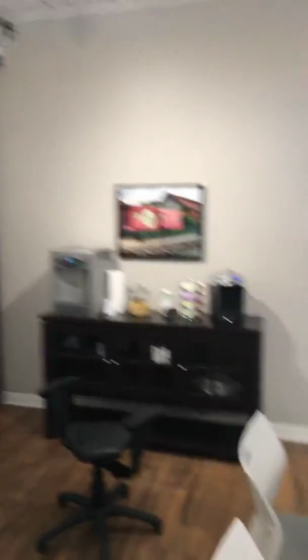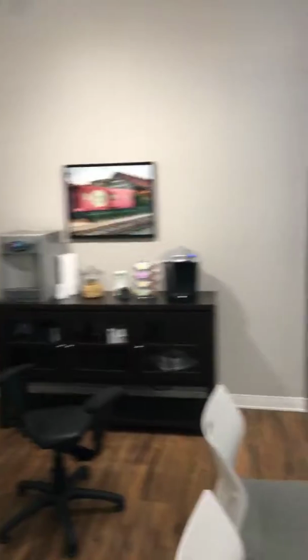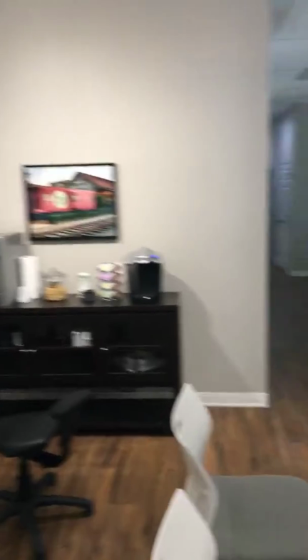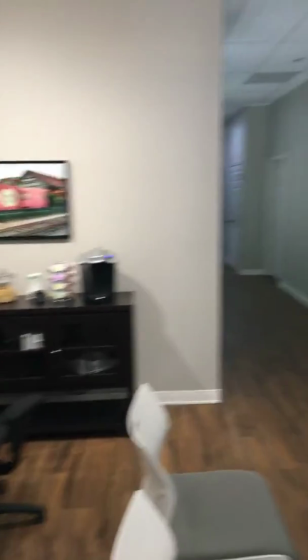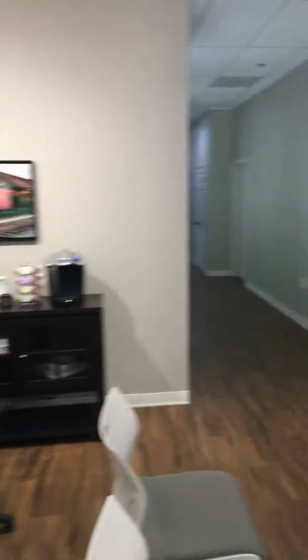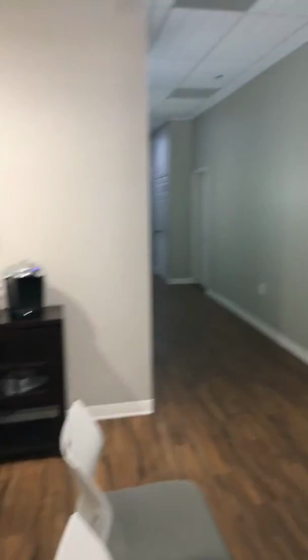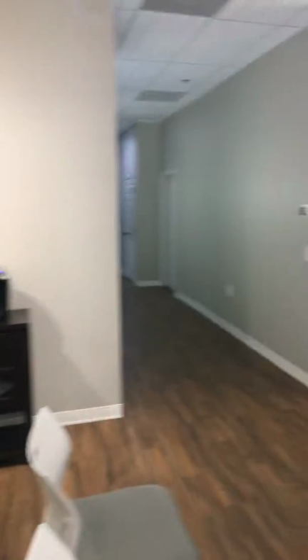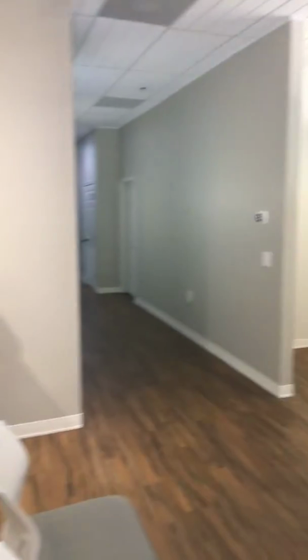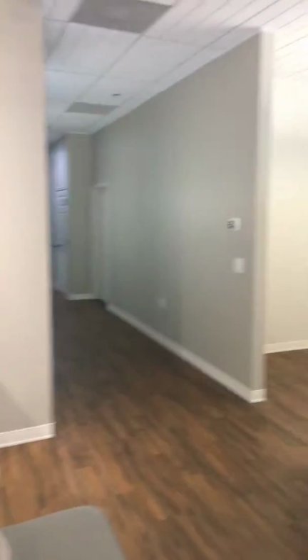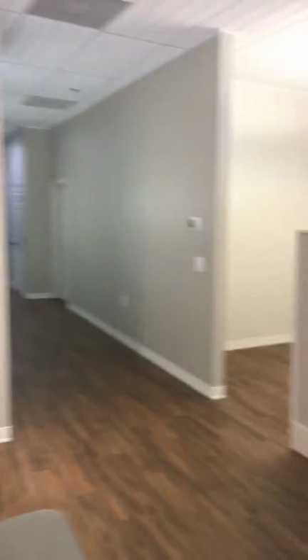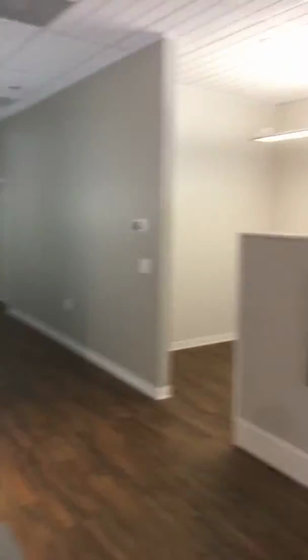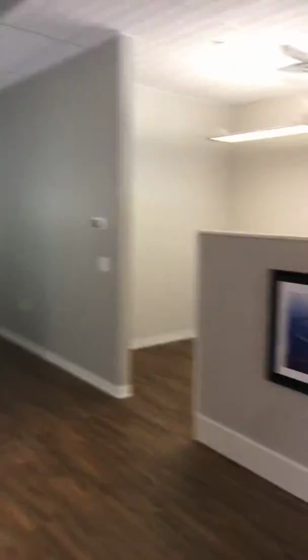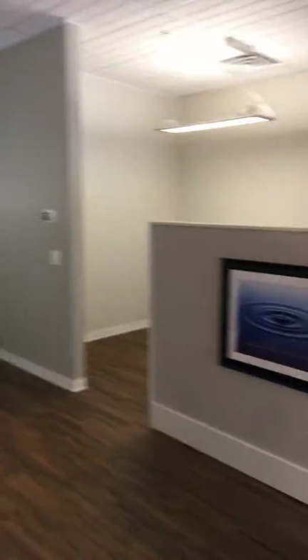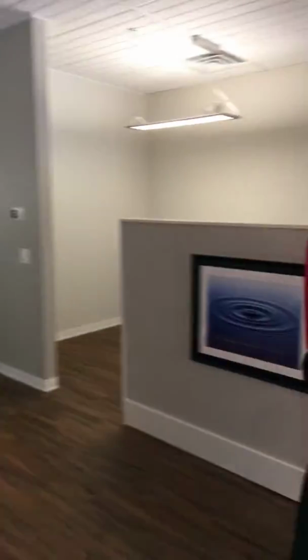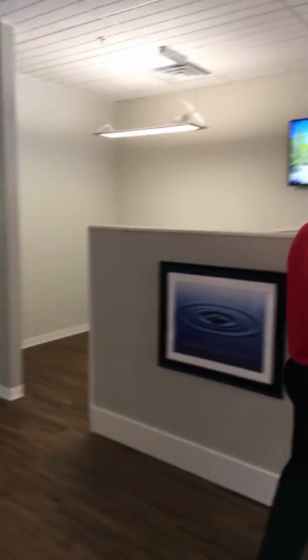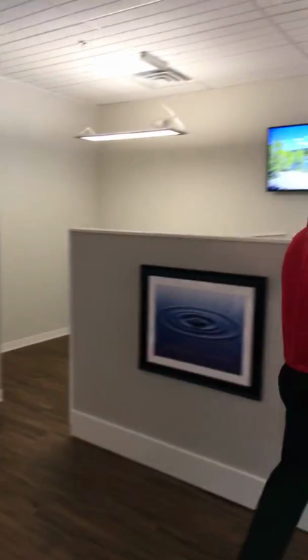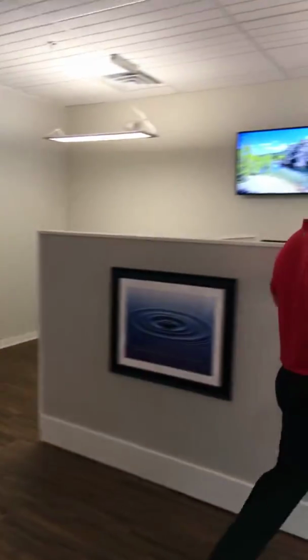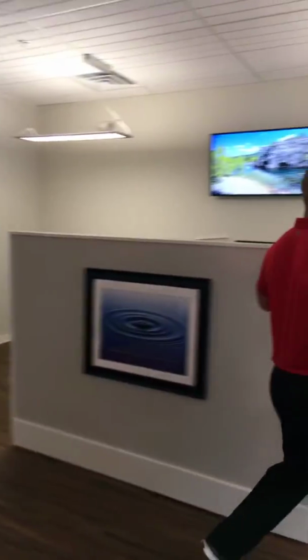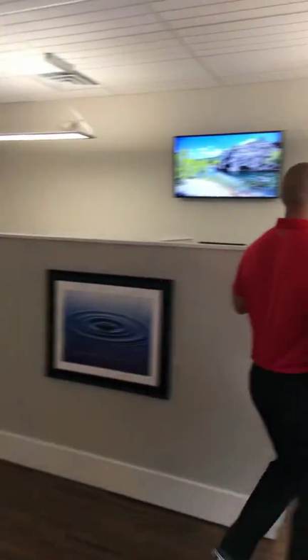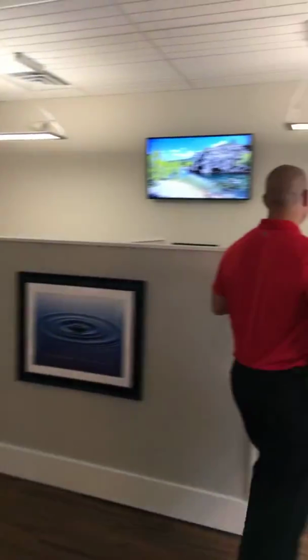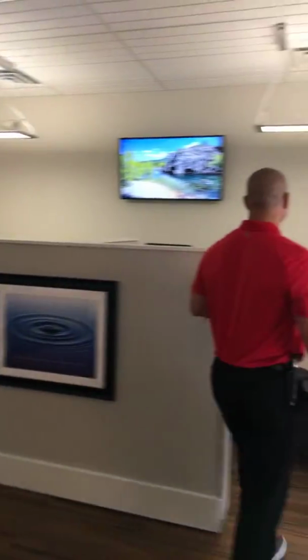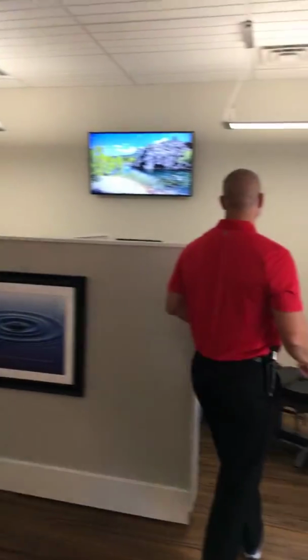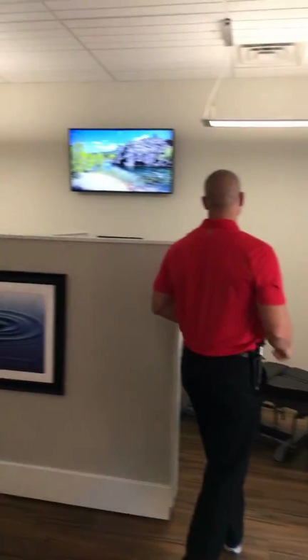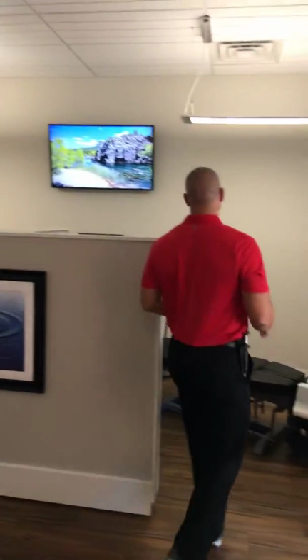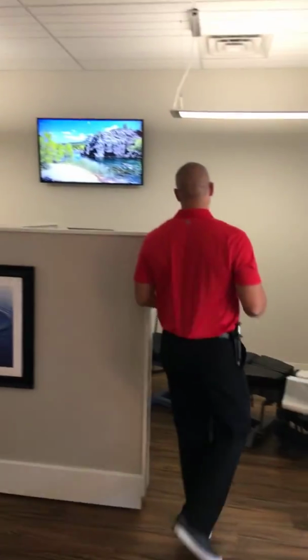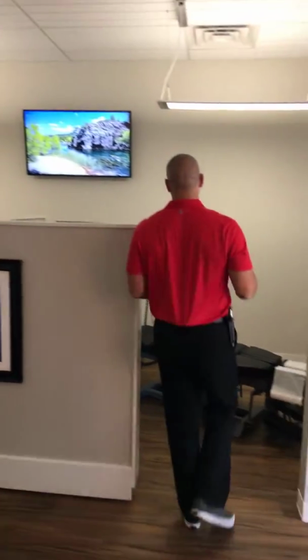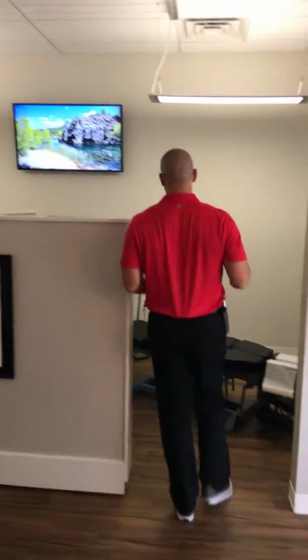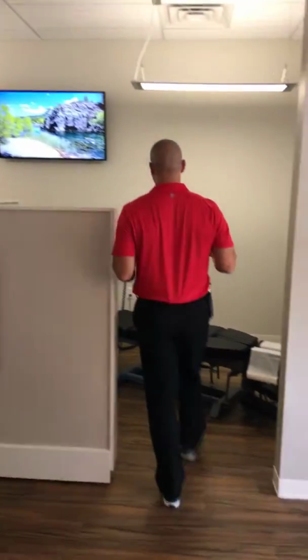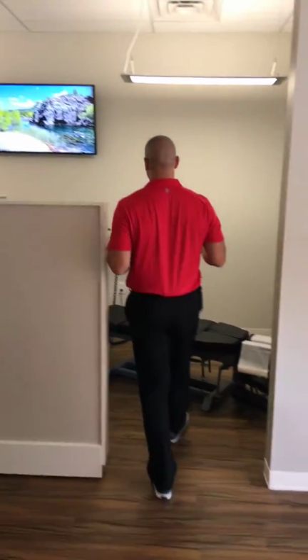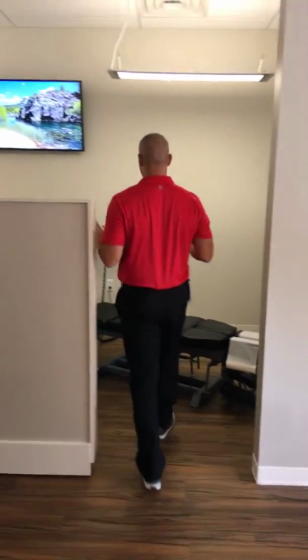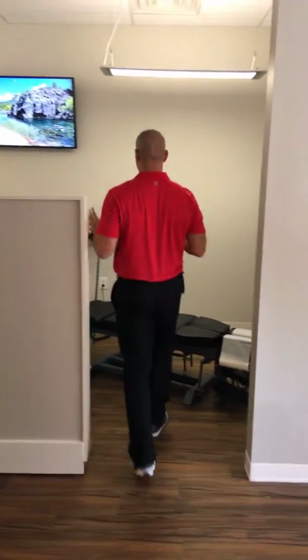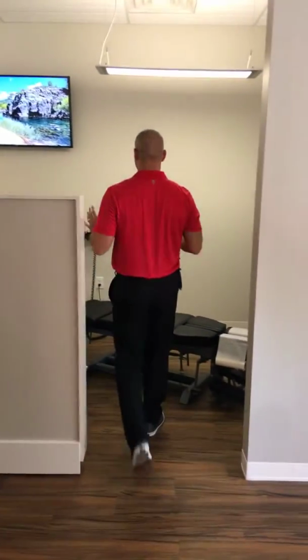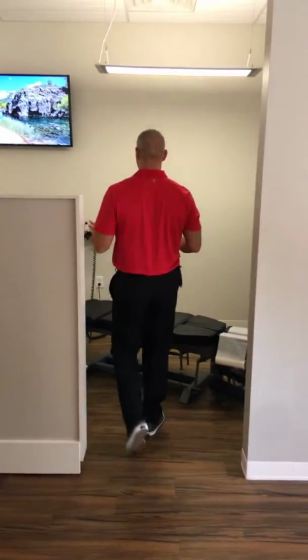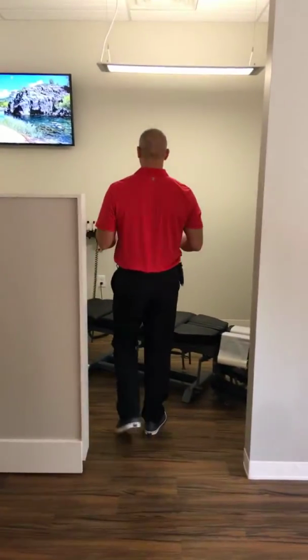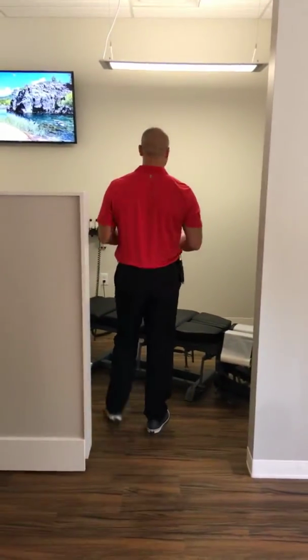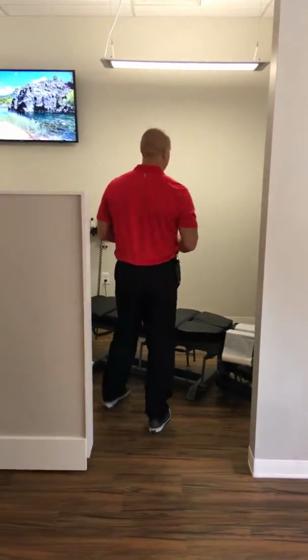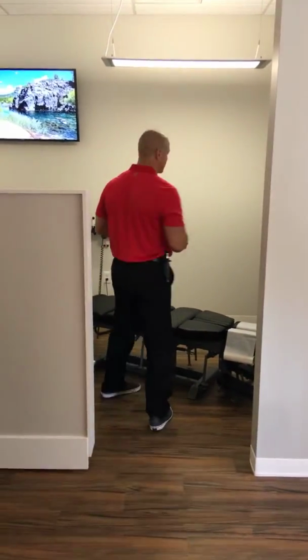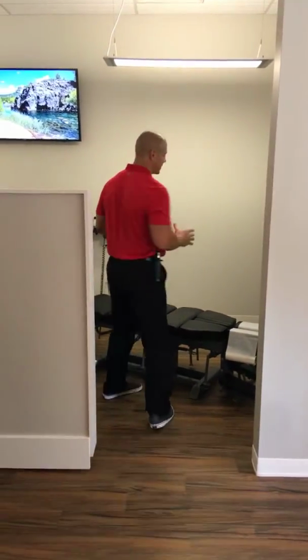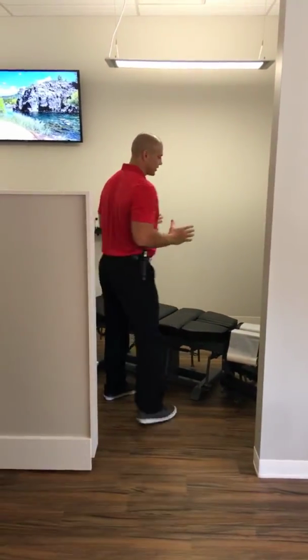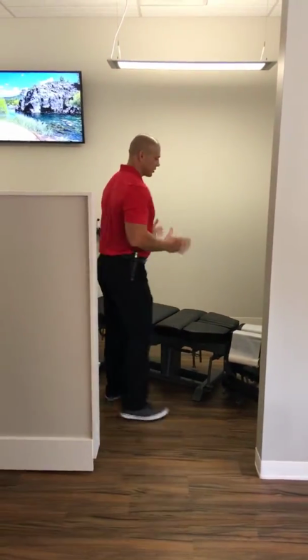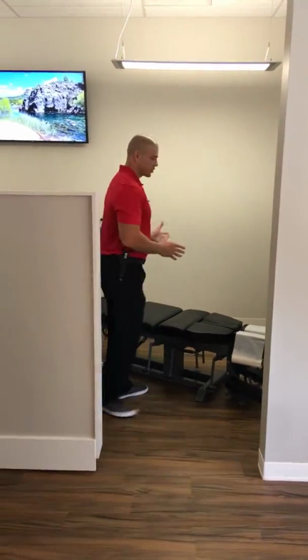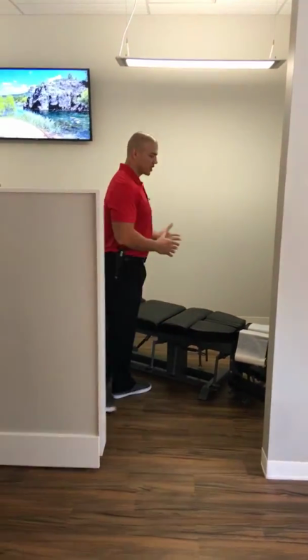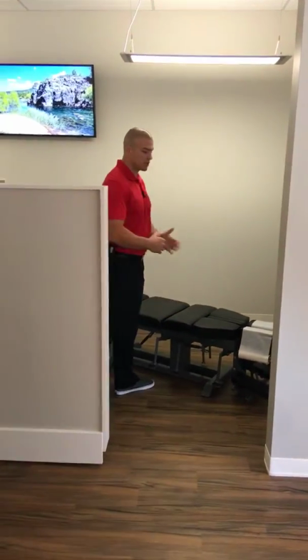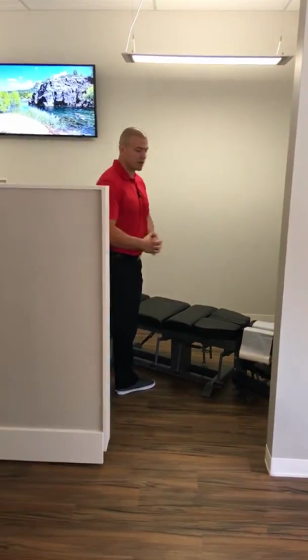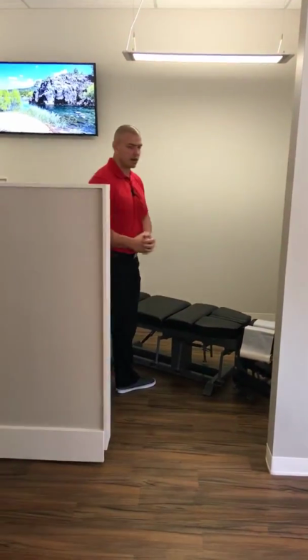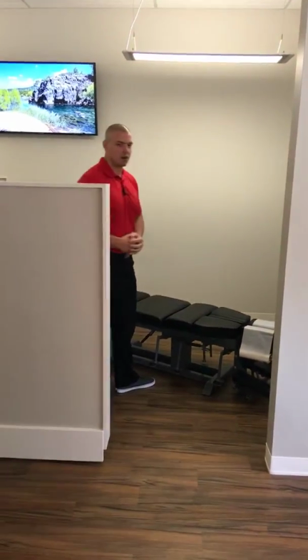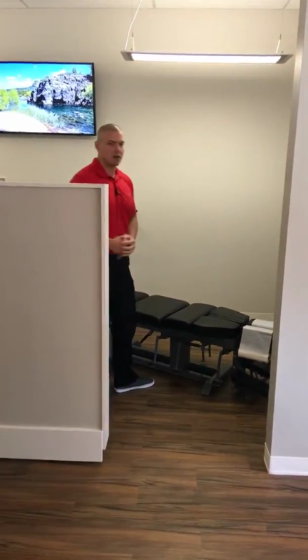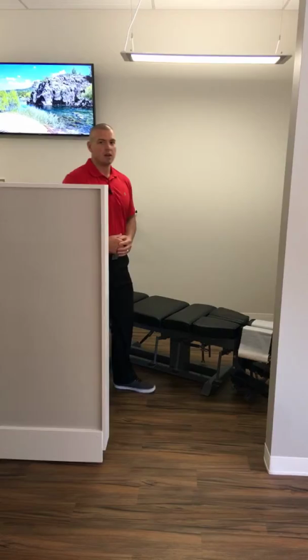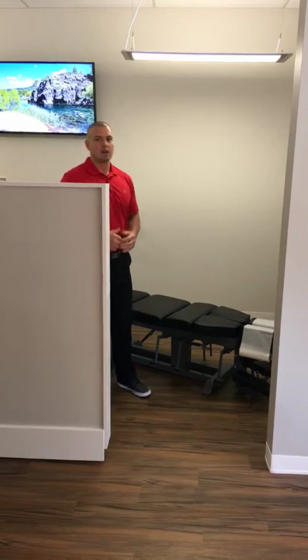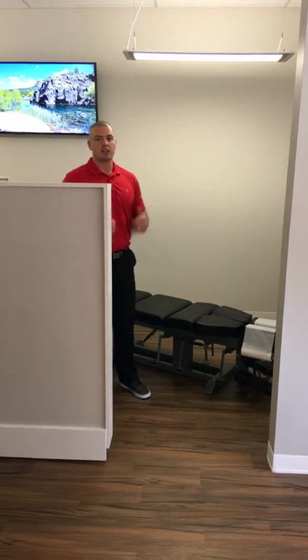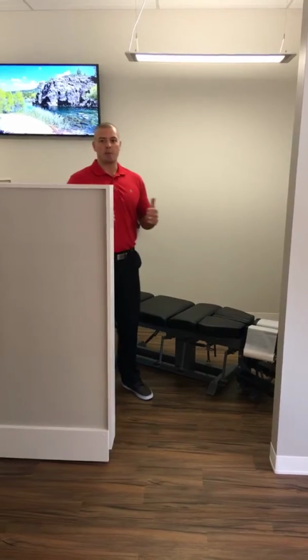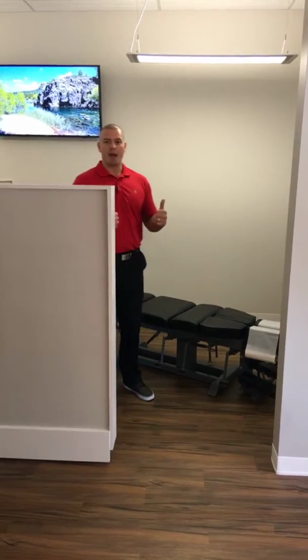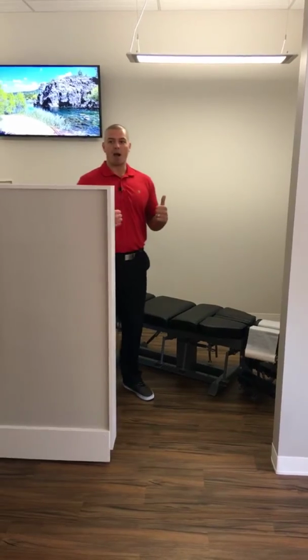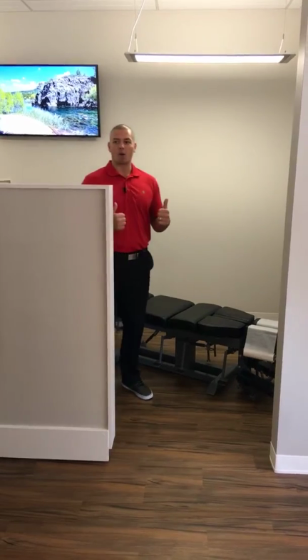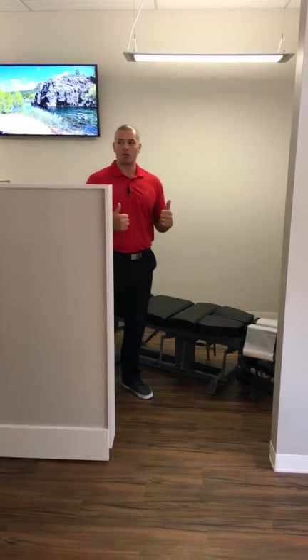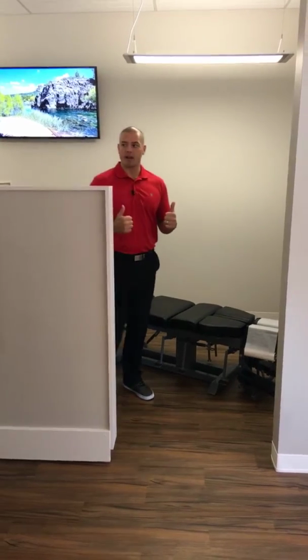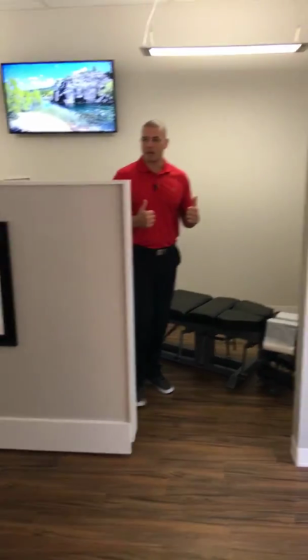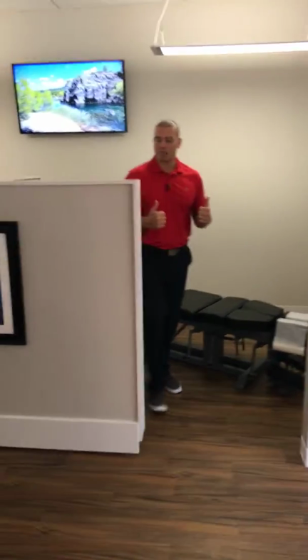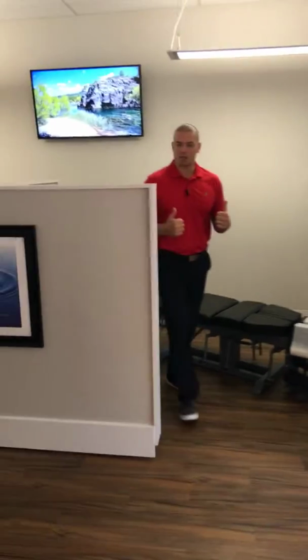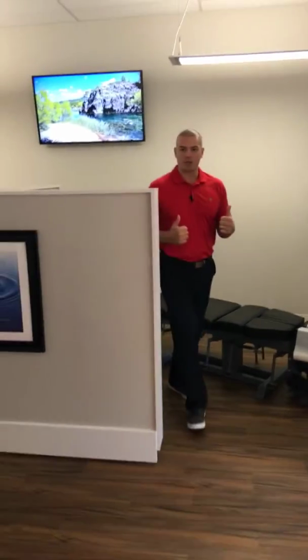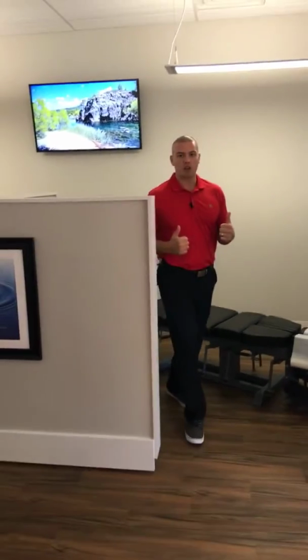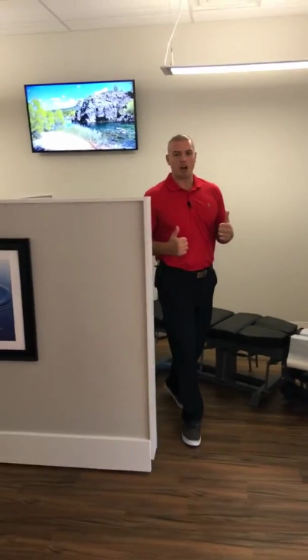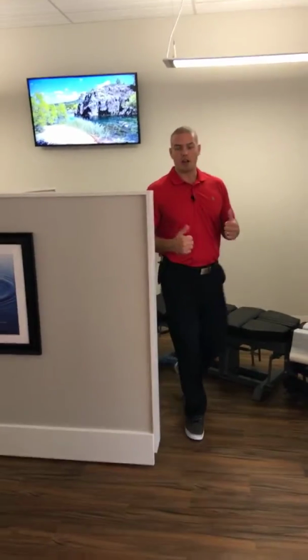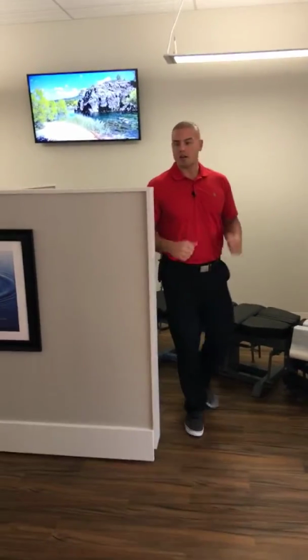And then we have our adjustment table — this is where the magic happens. The patient will come in, get their adjustment here, and get their power cranked up and turned on.